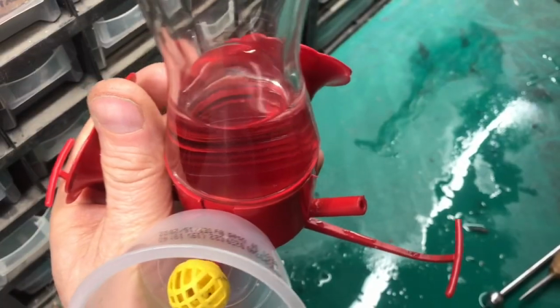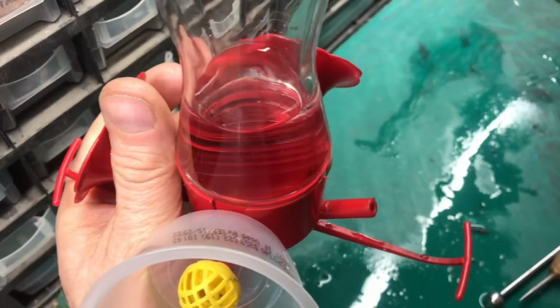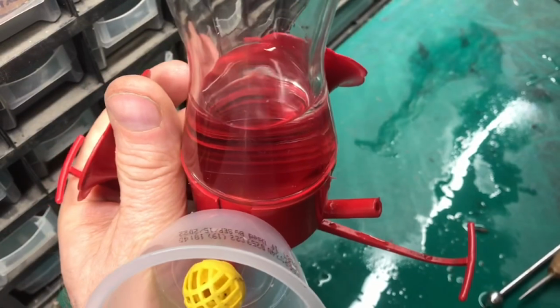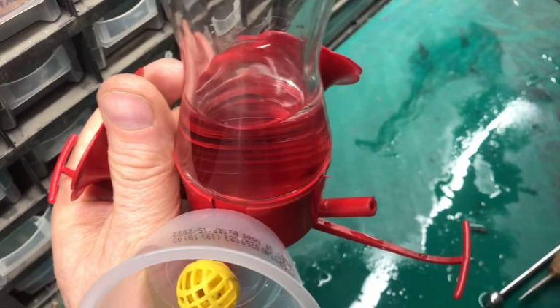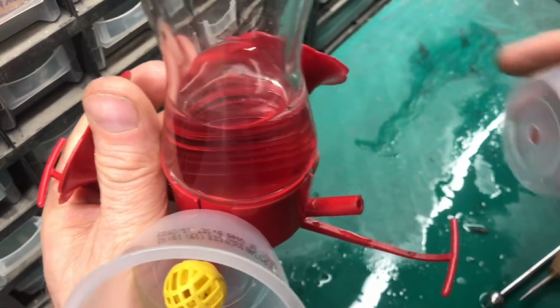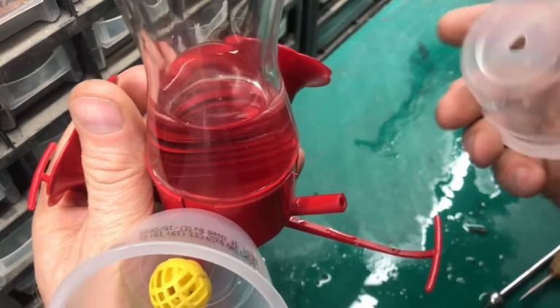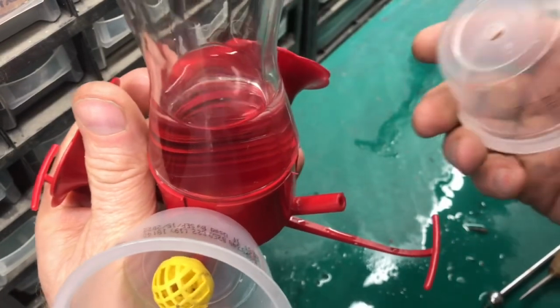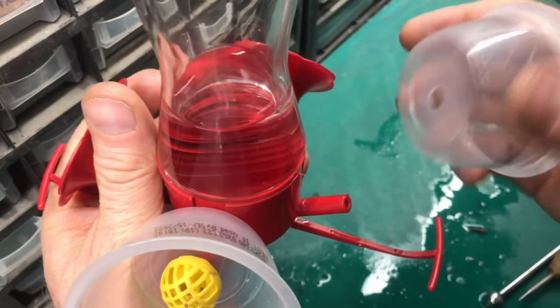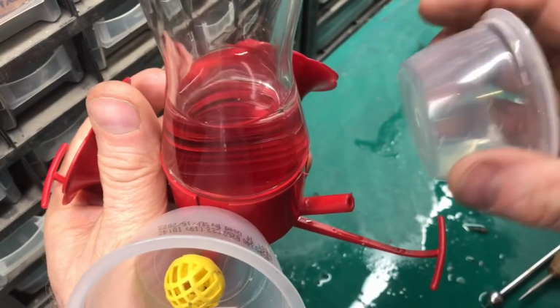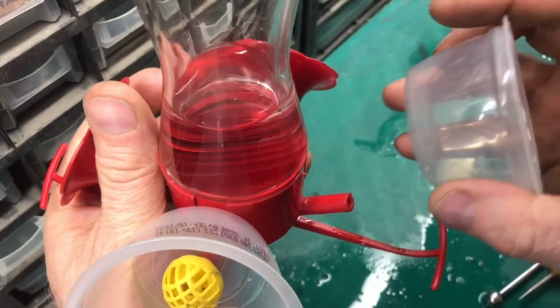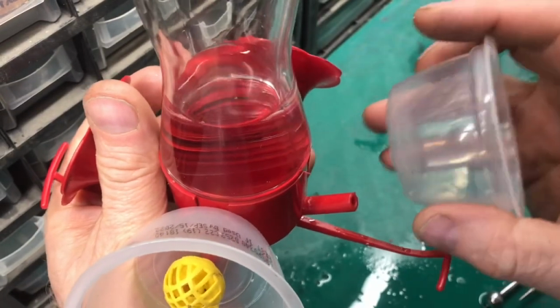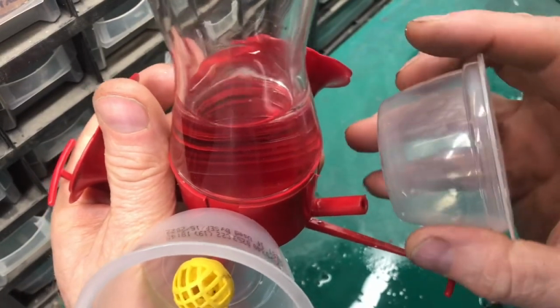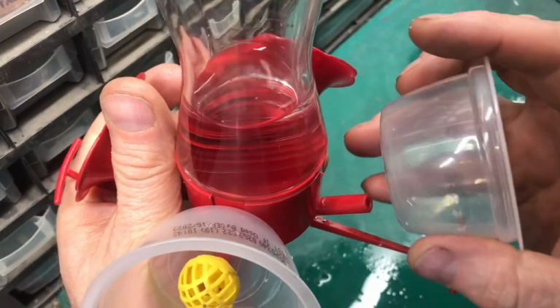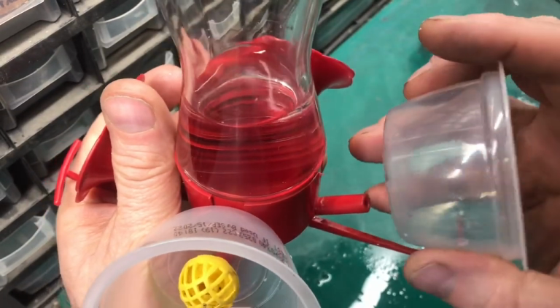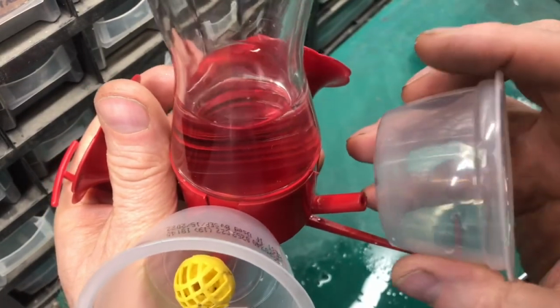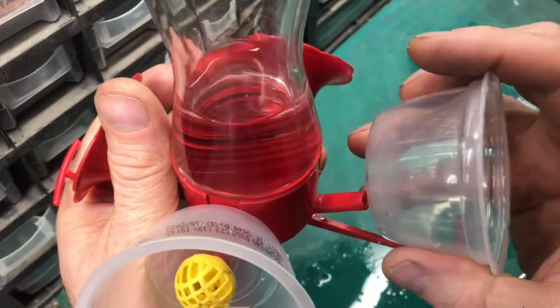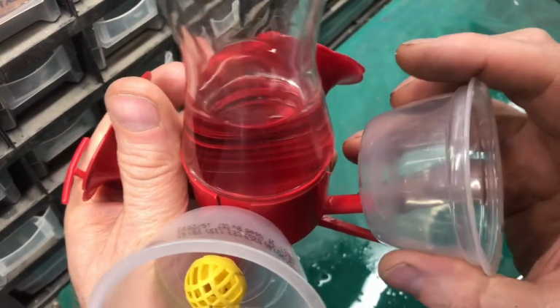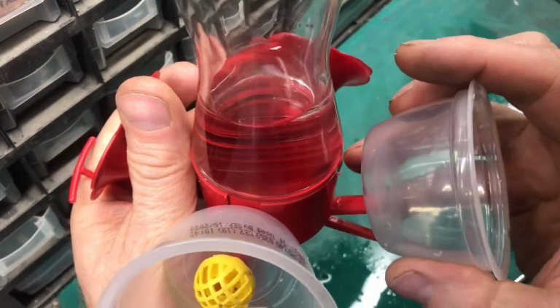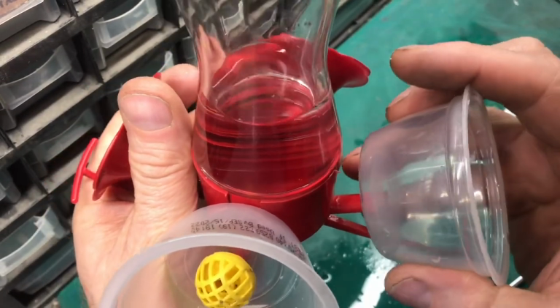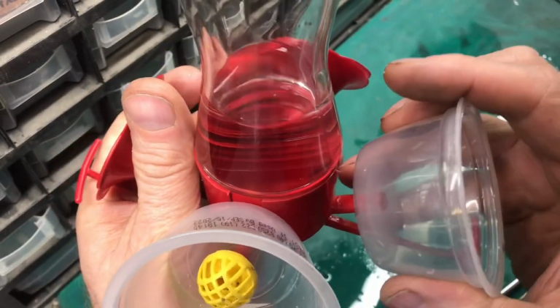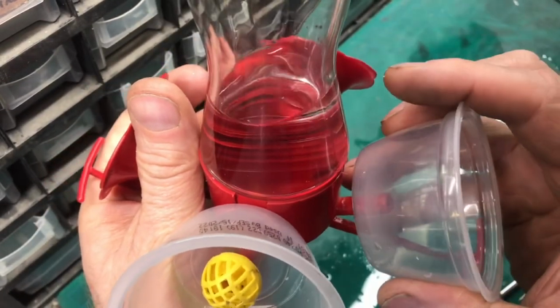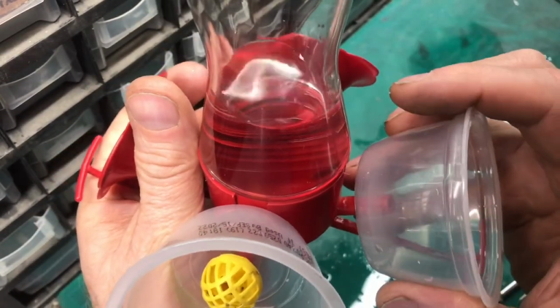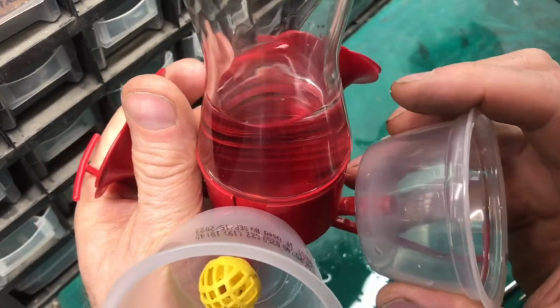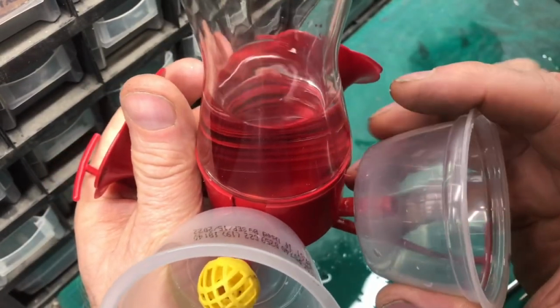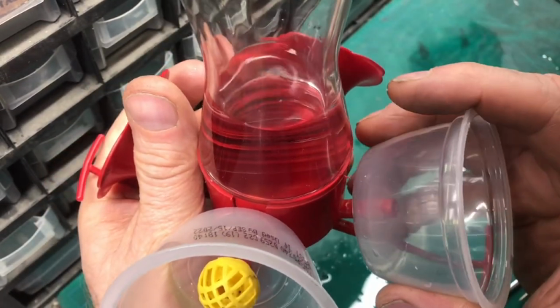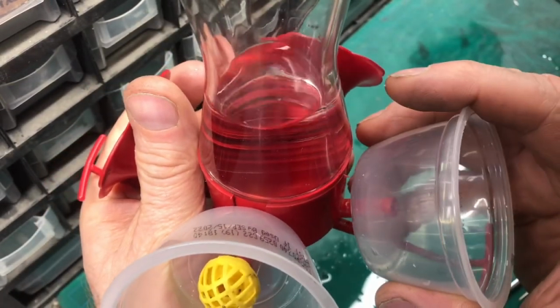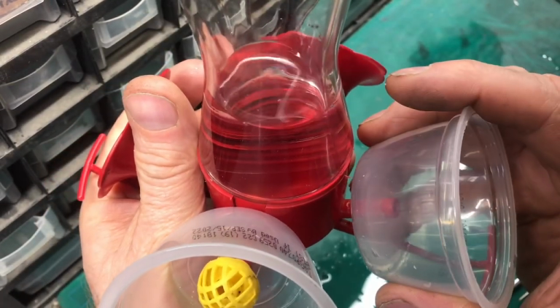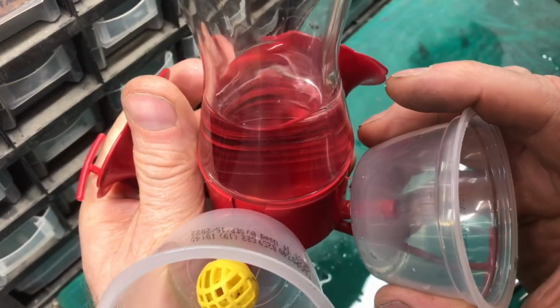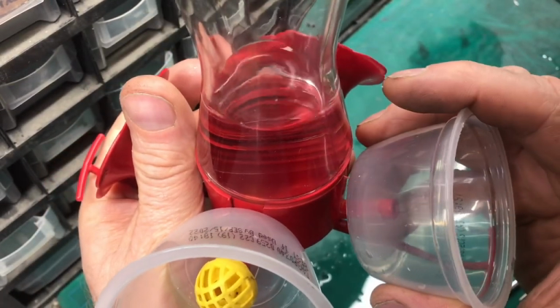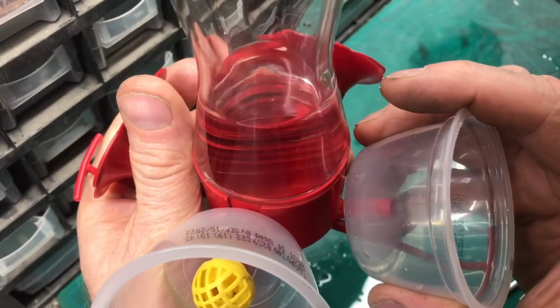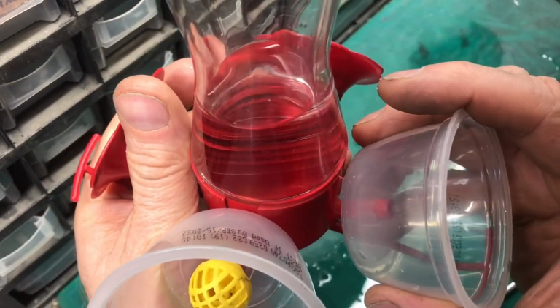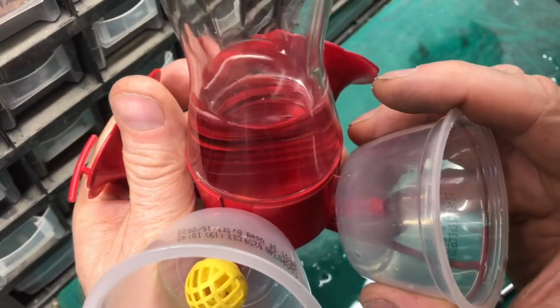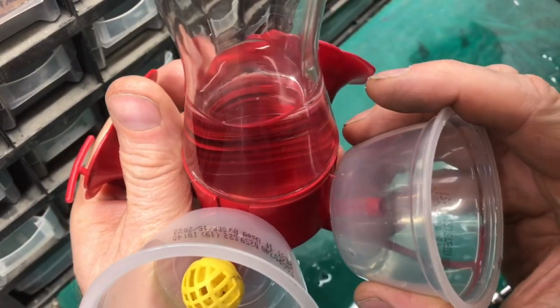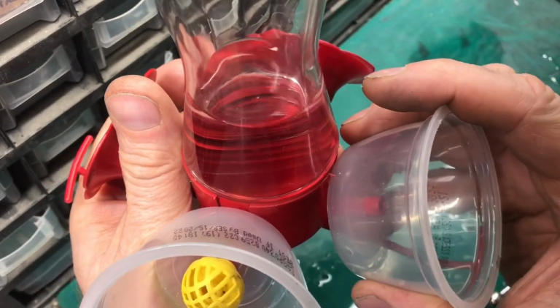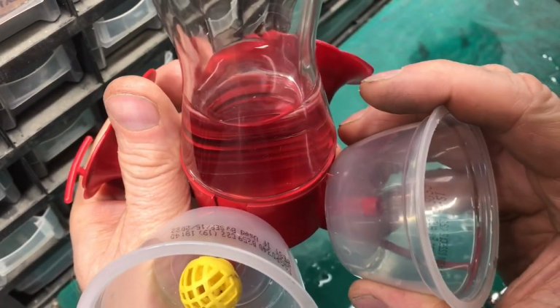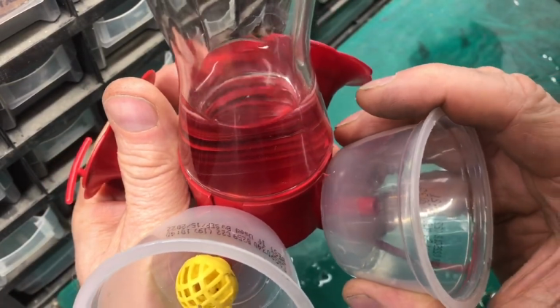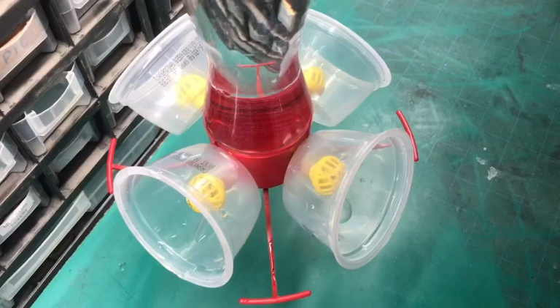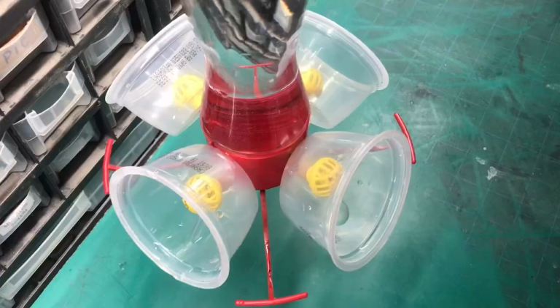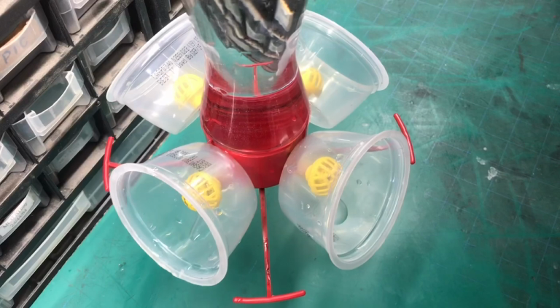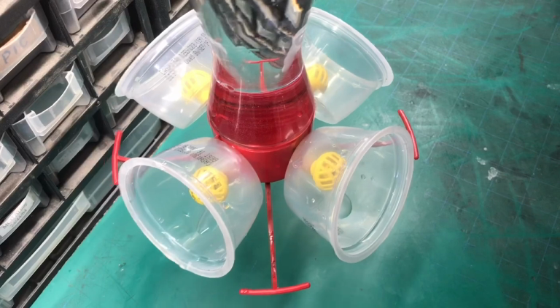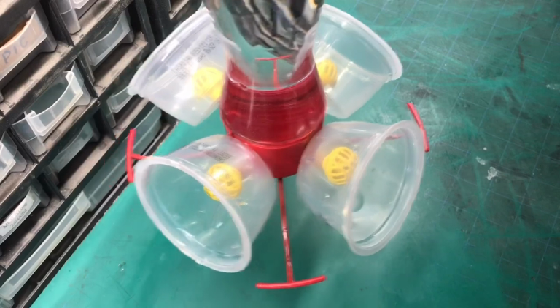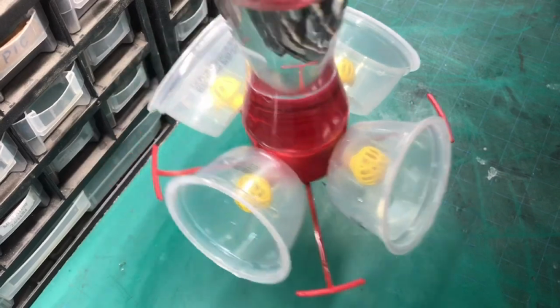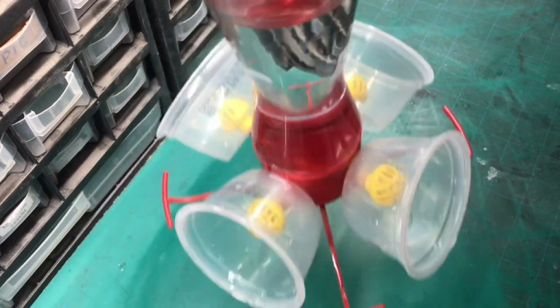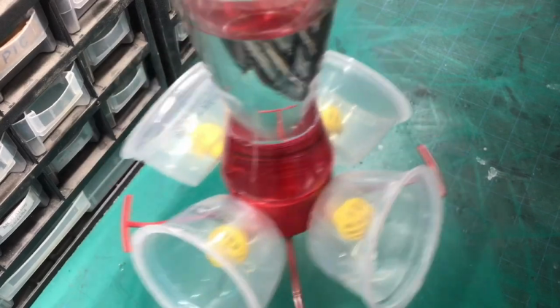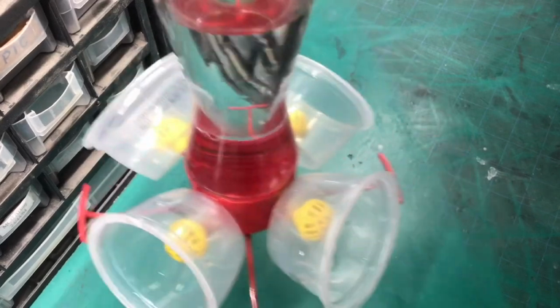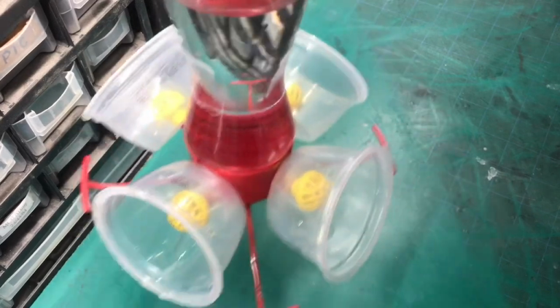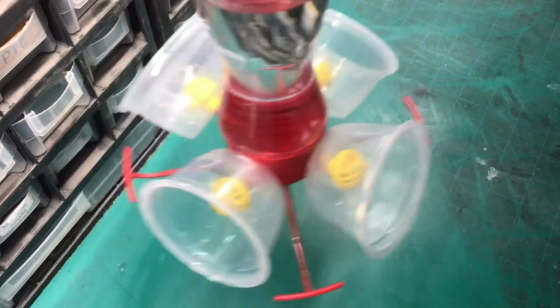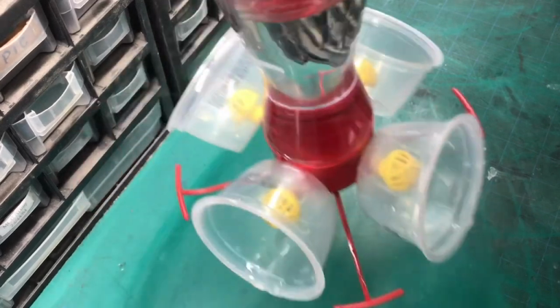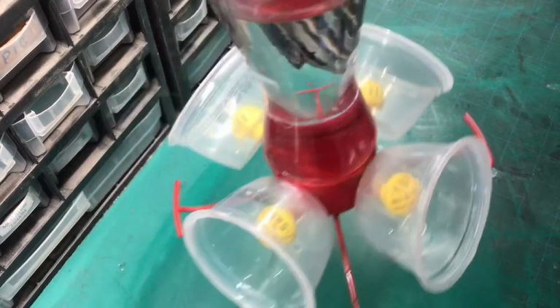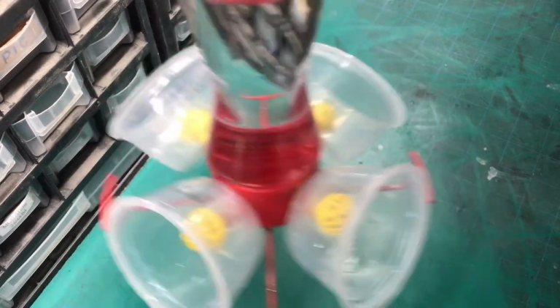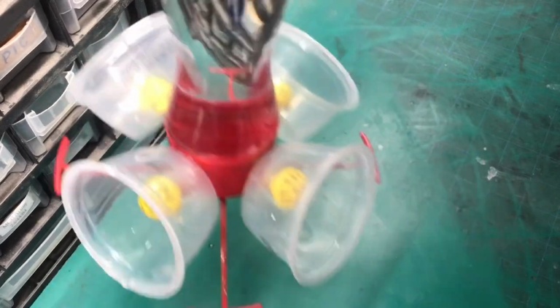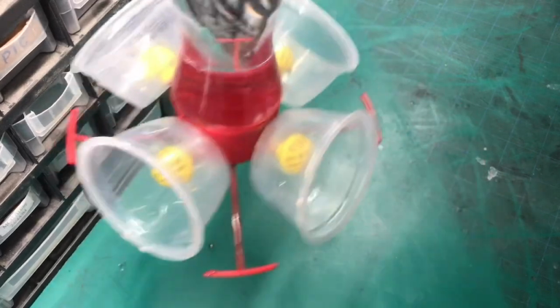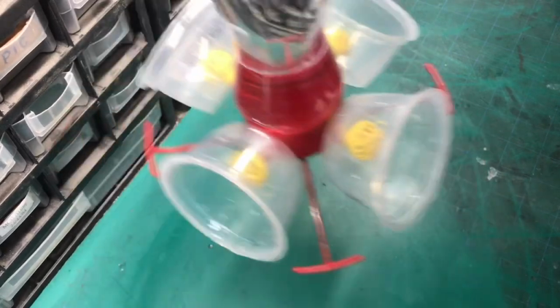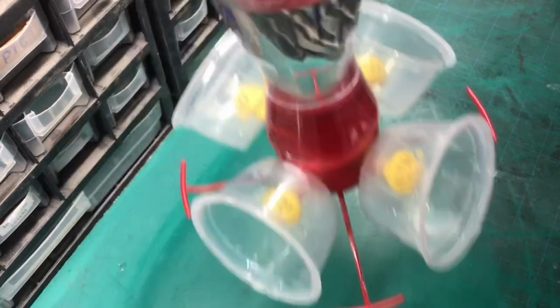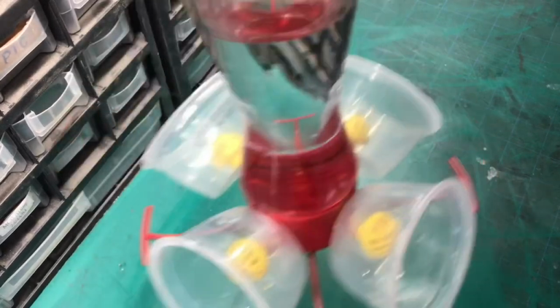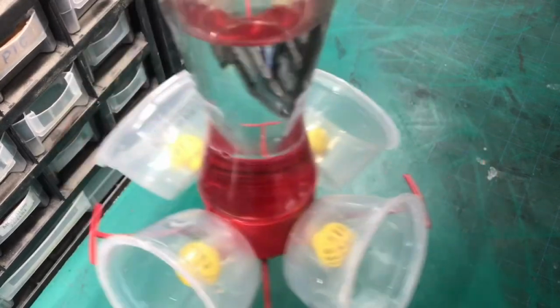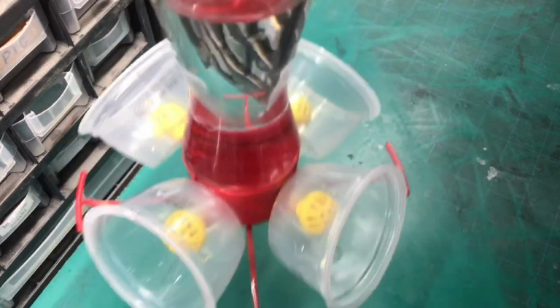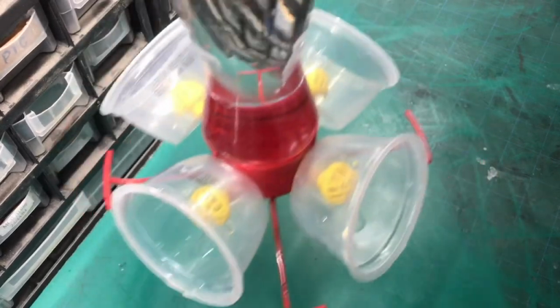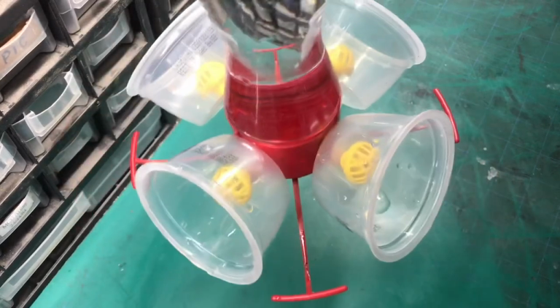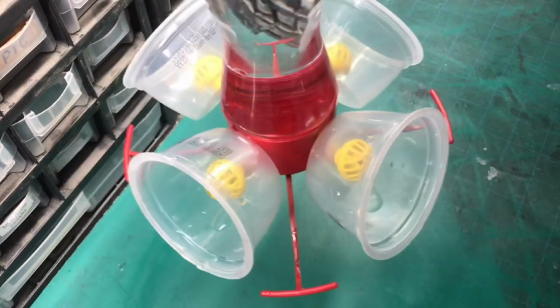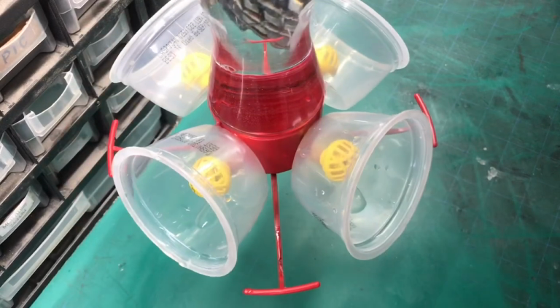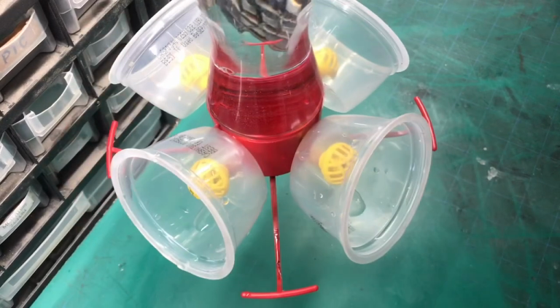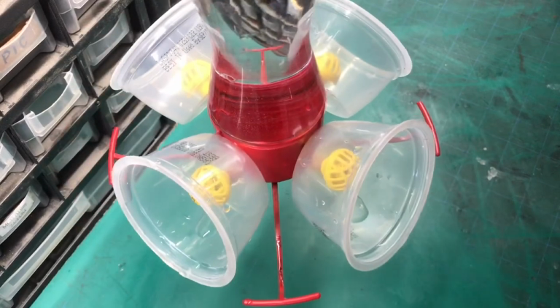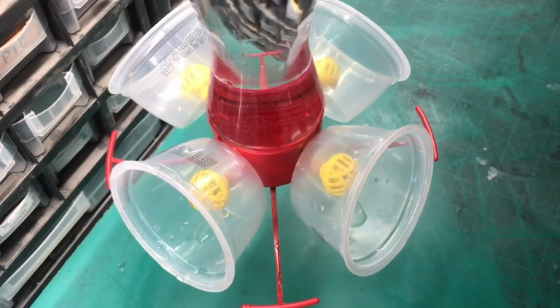When we put this on you can see it is tight and now we have a hummingbird feeder that doesn't leak.